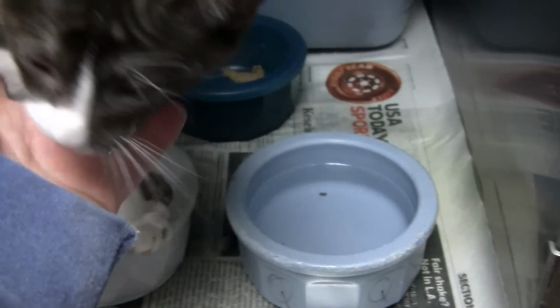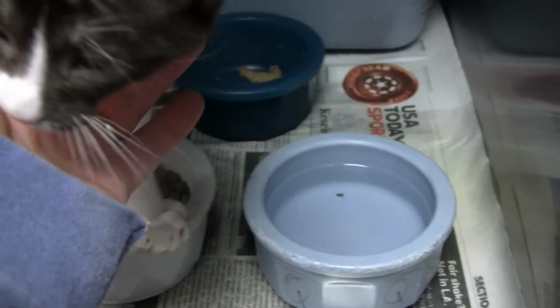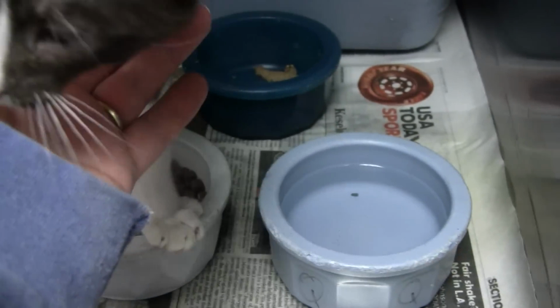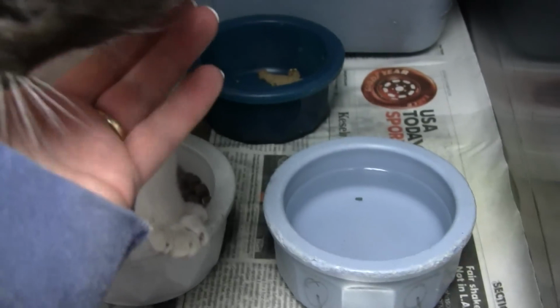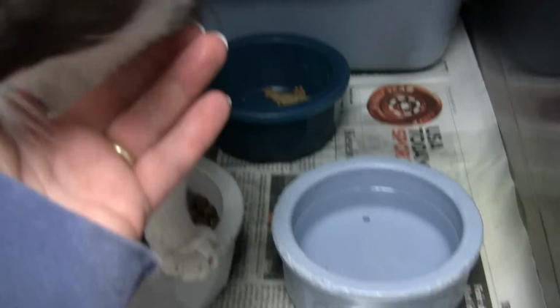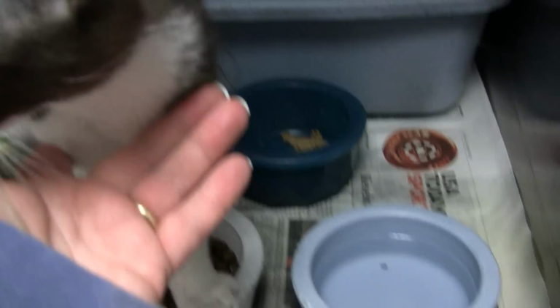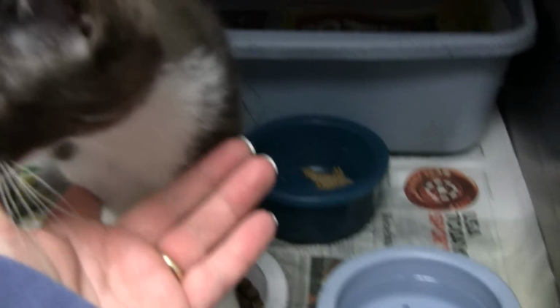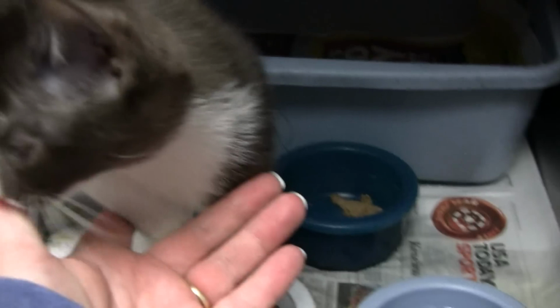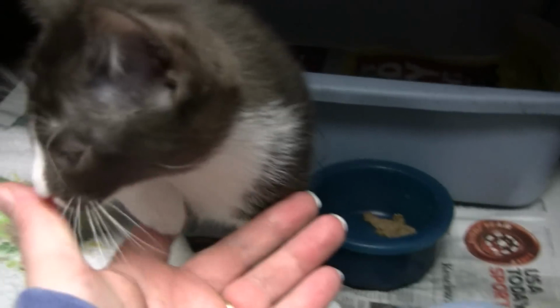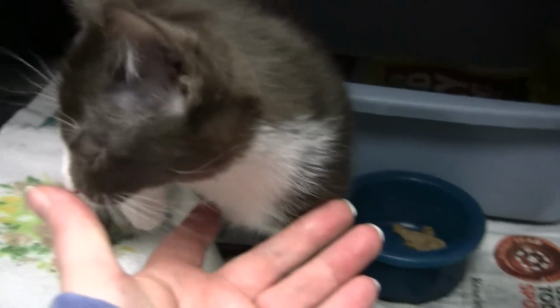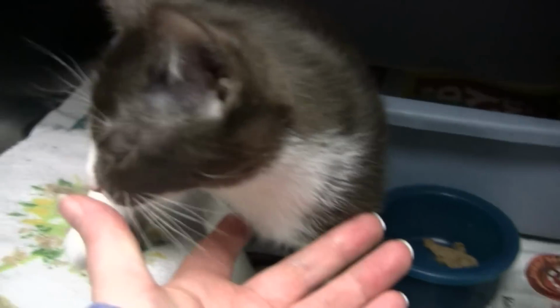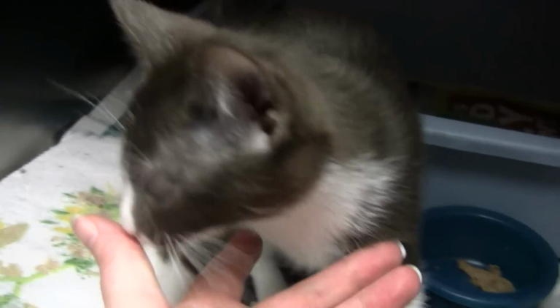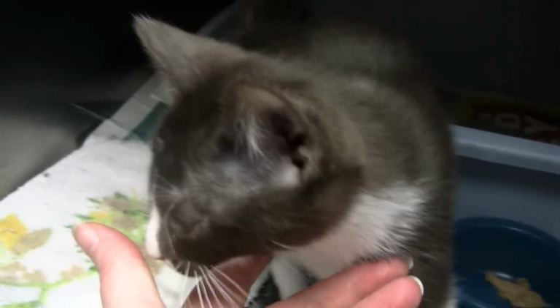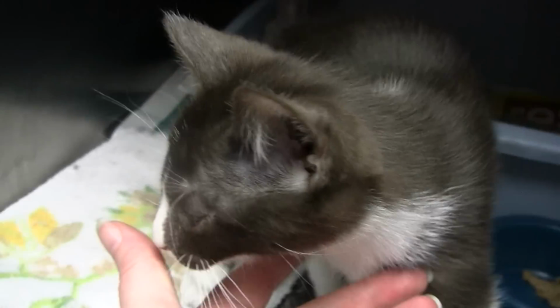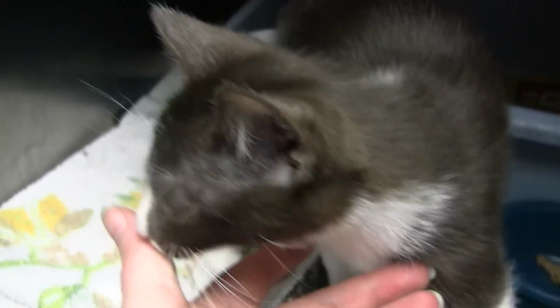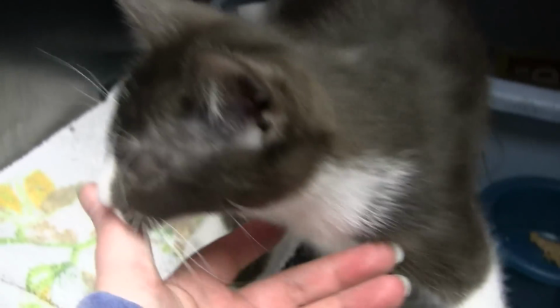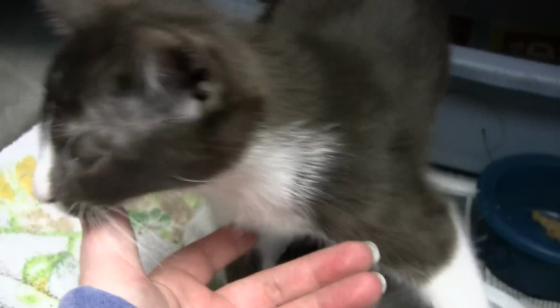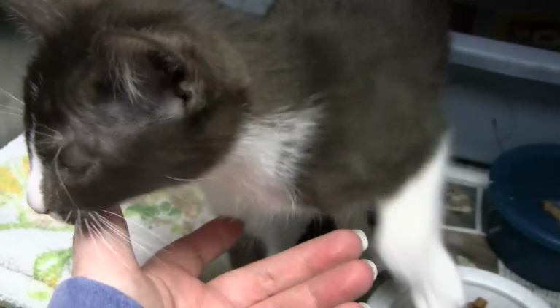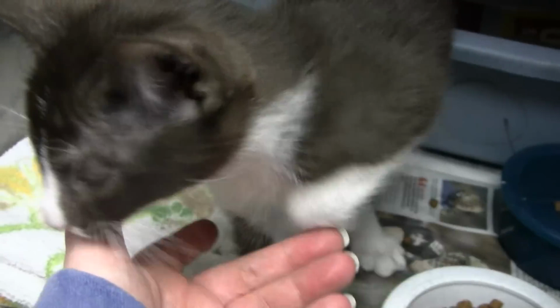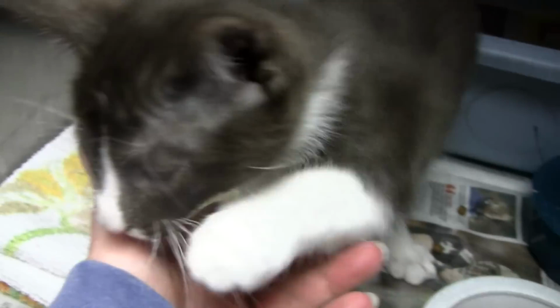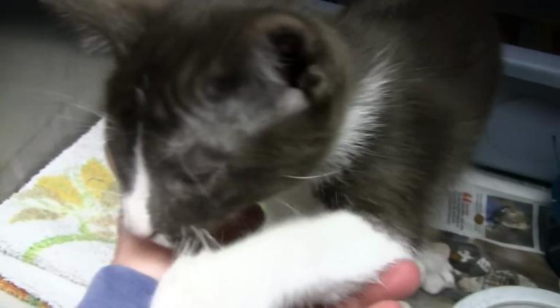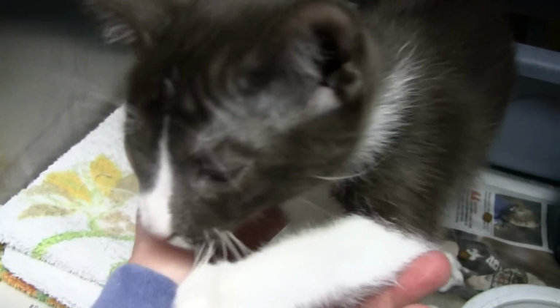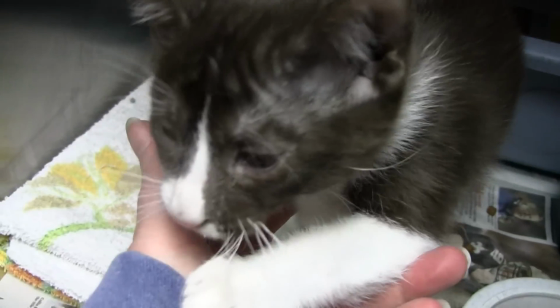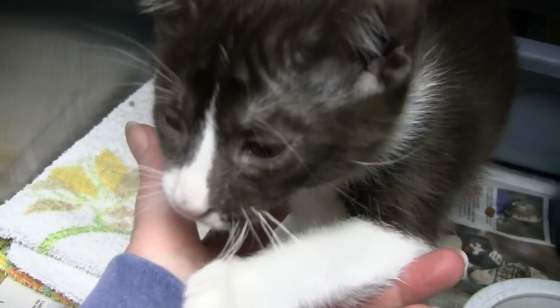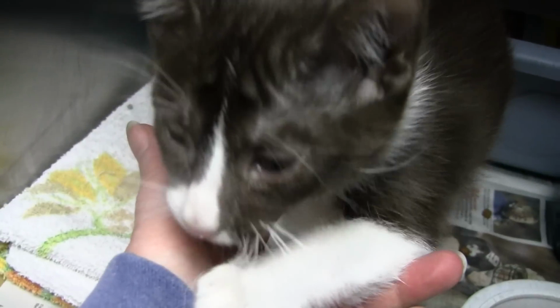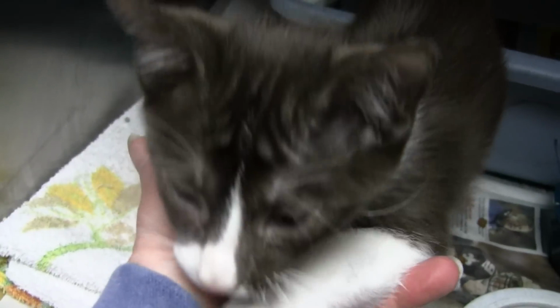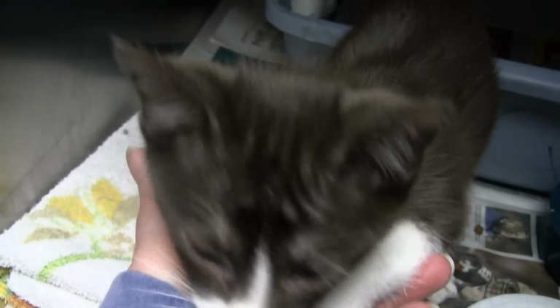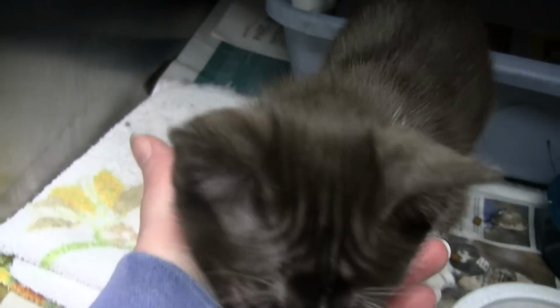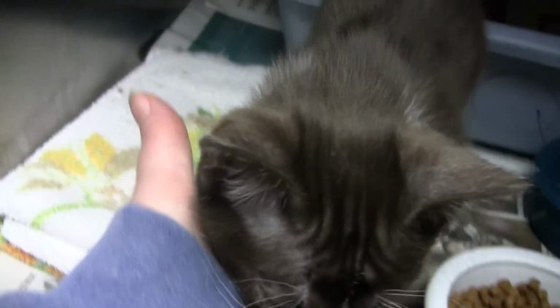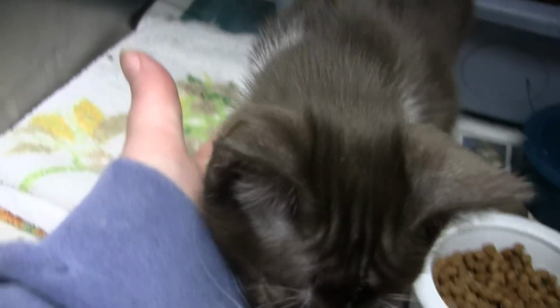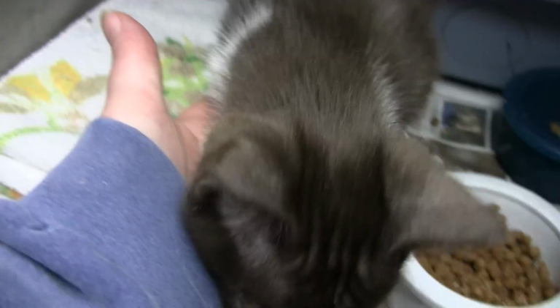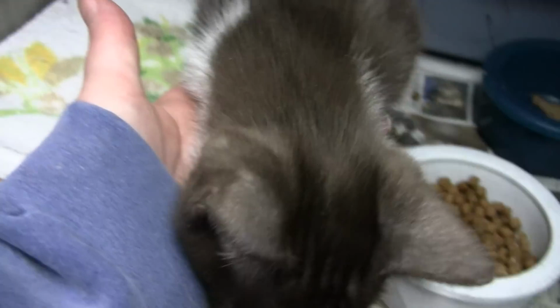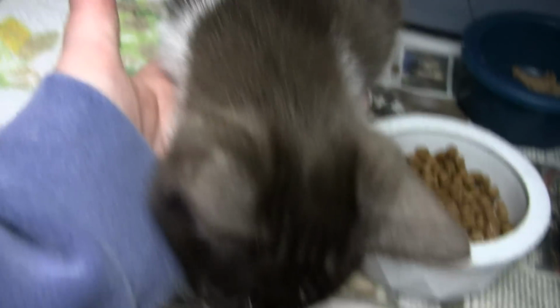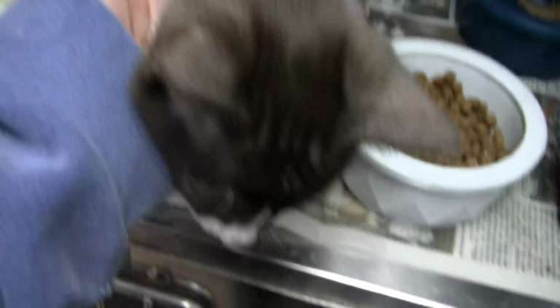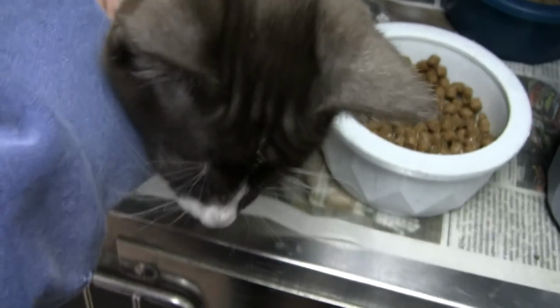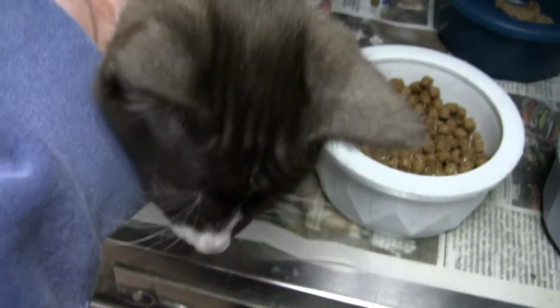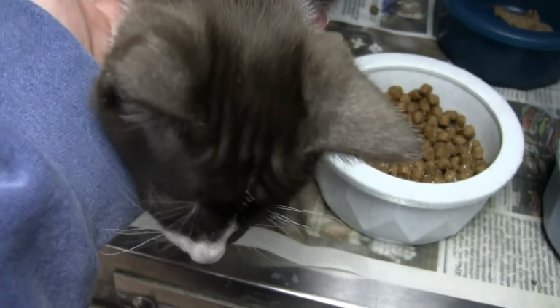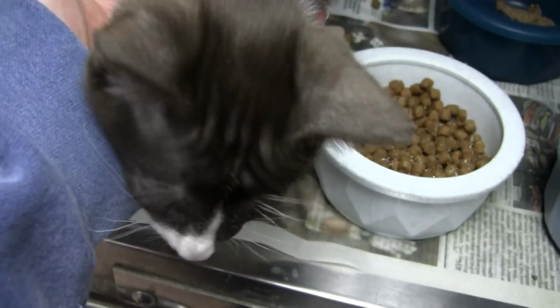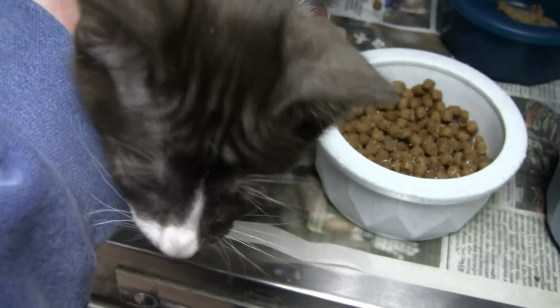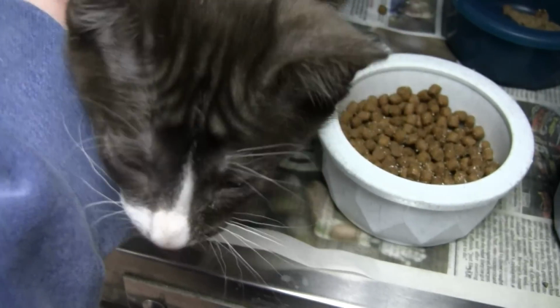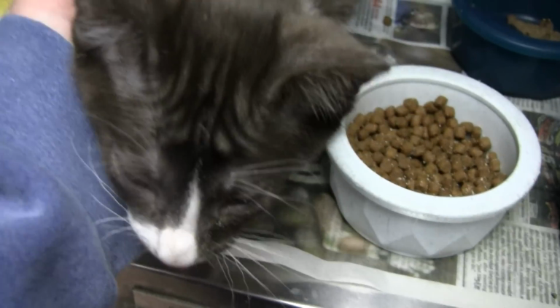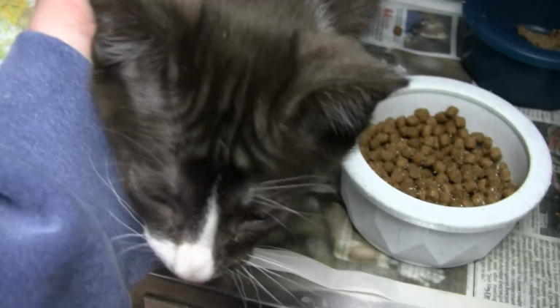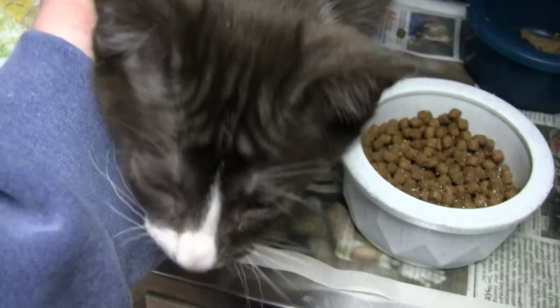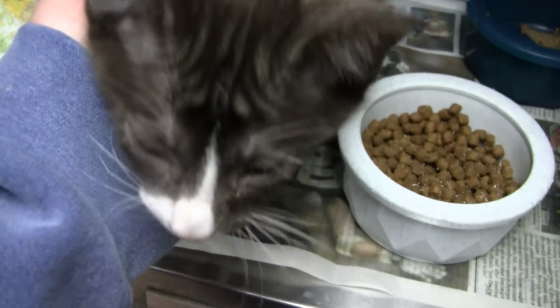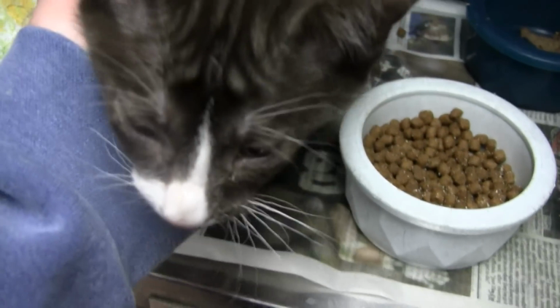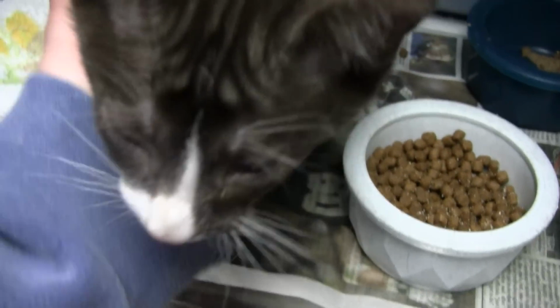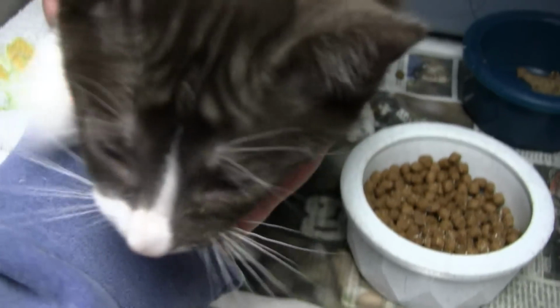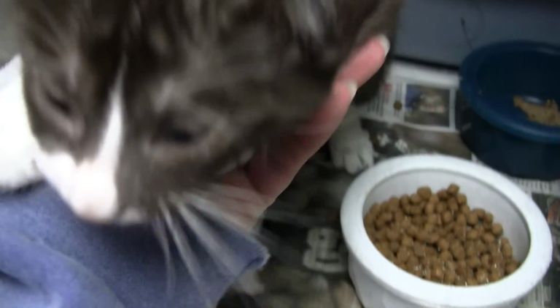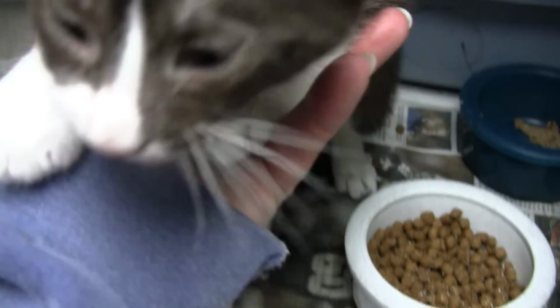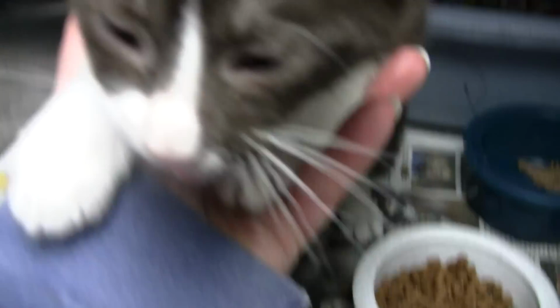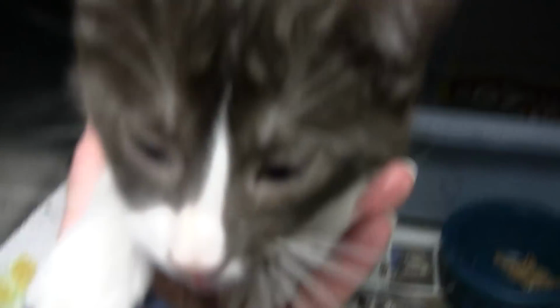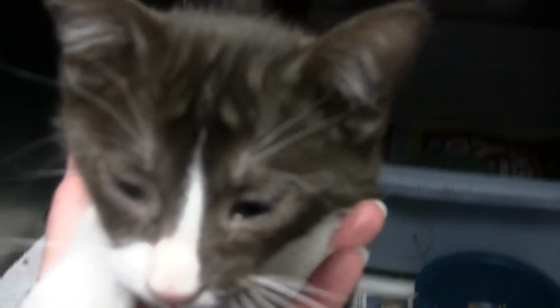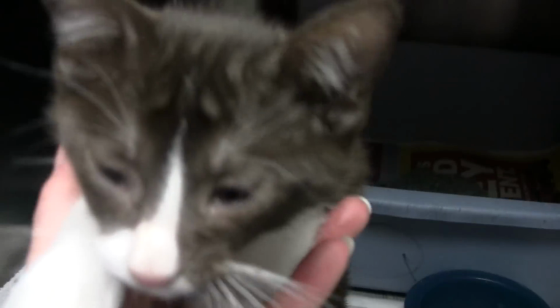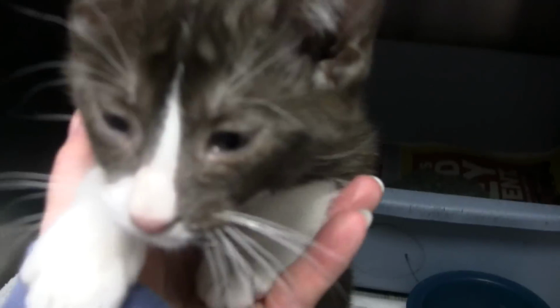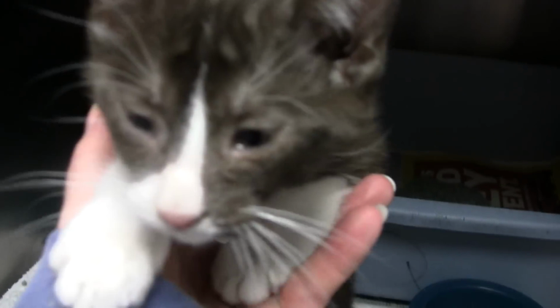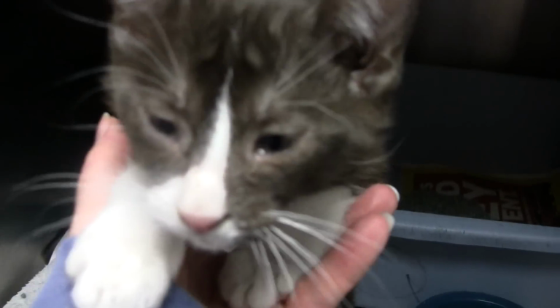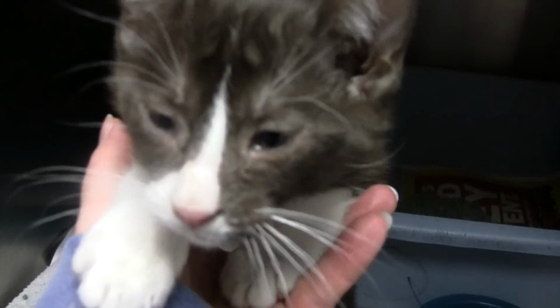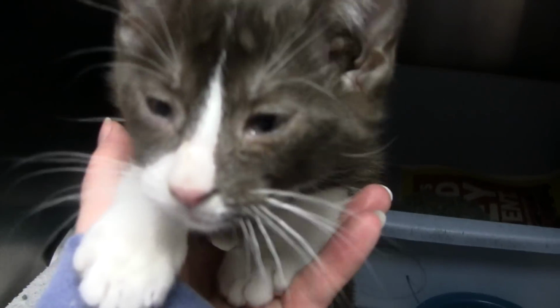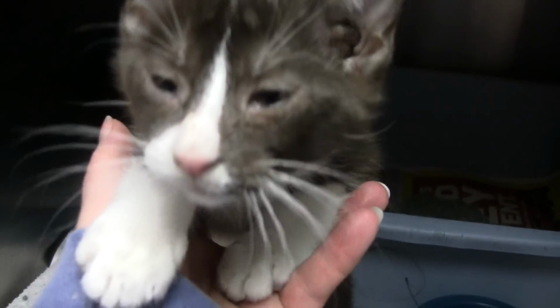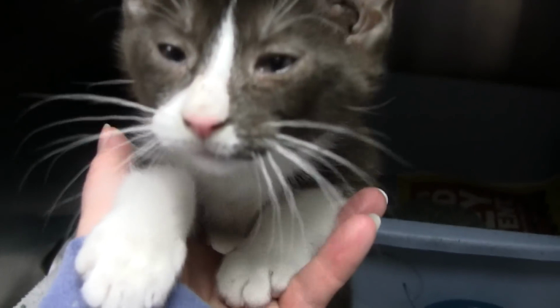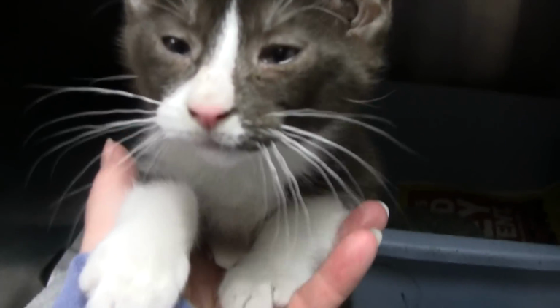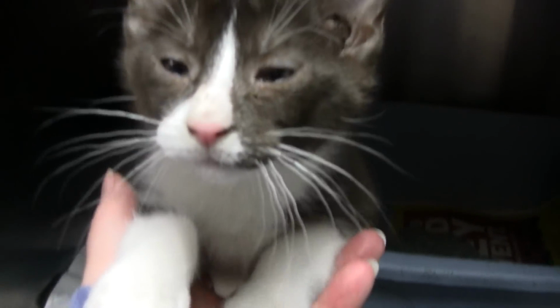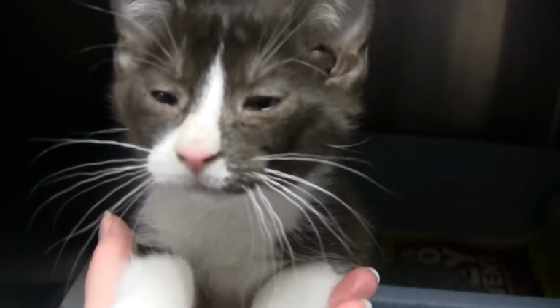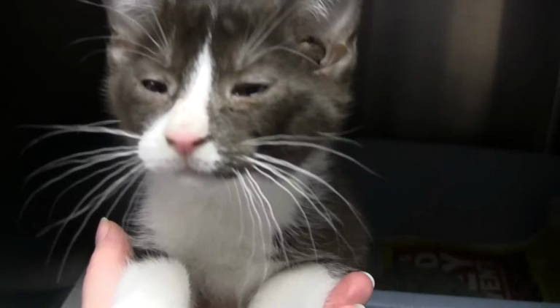That is the only one today in the sick room, and he's new — has not been posted yet. What a cutie.